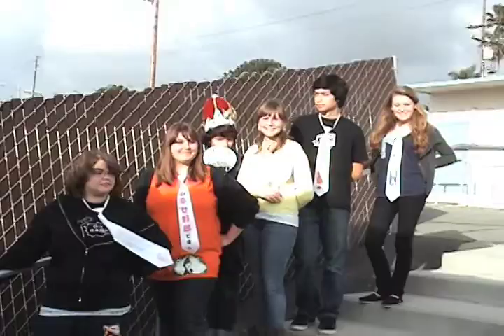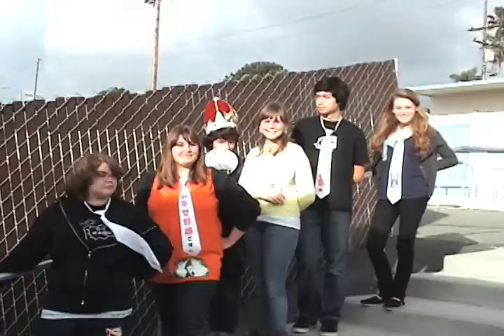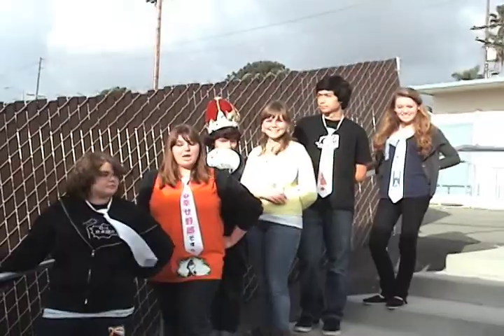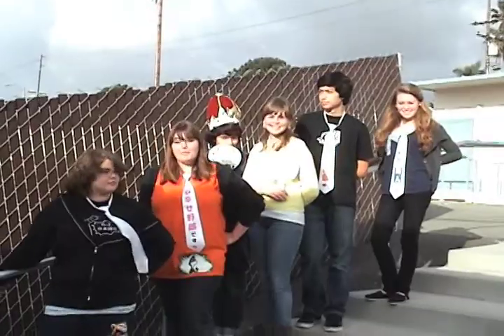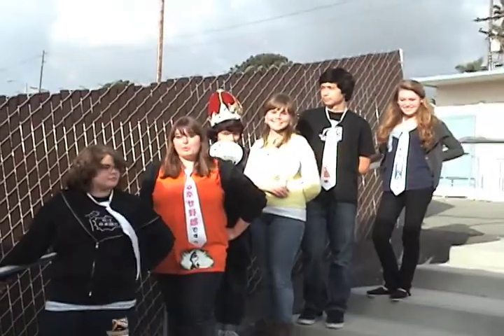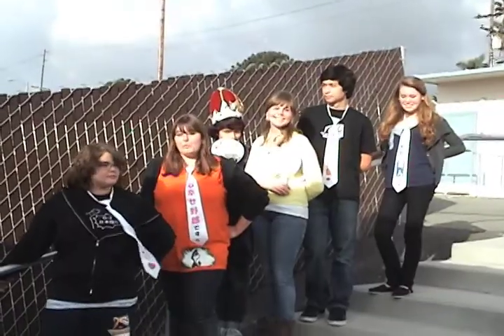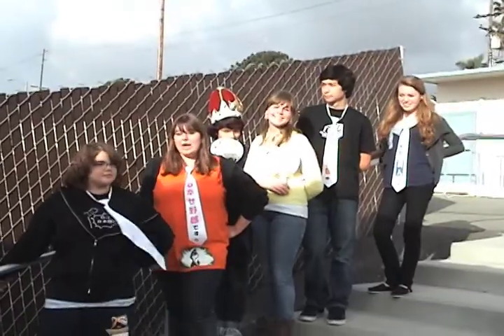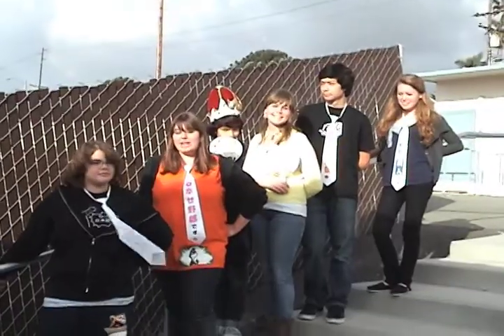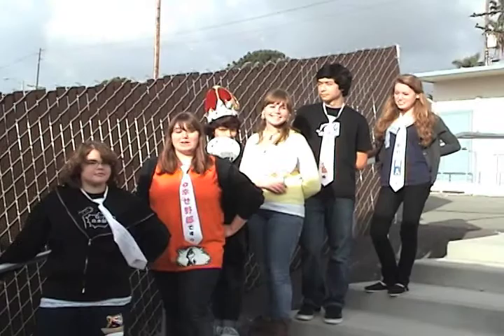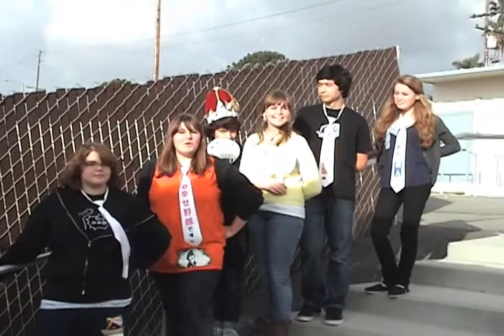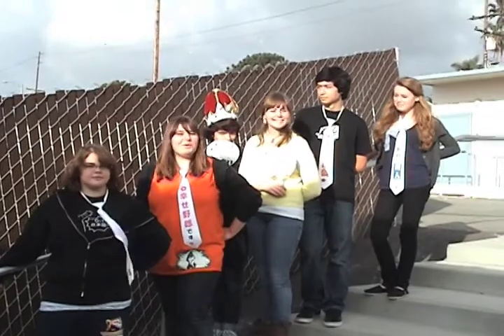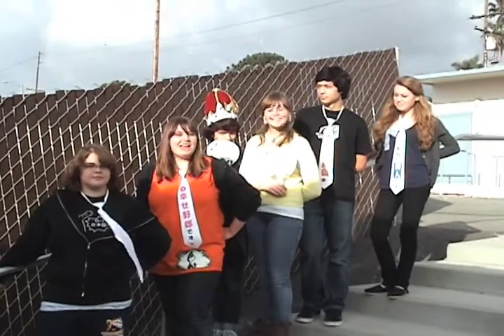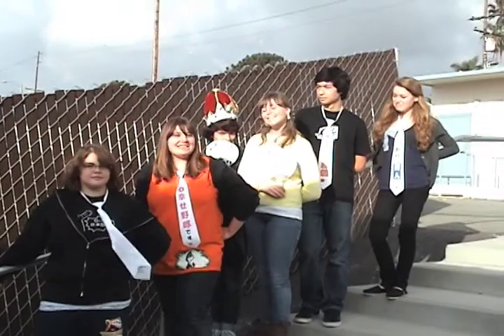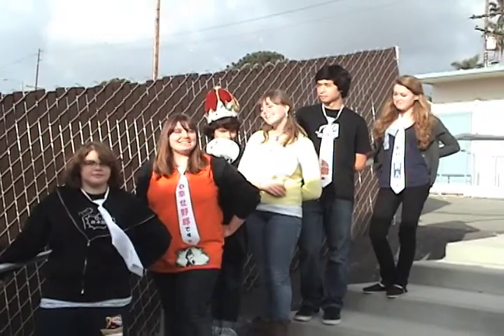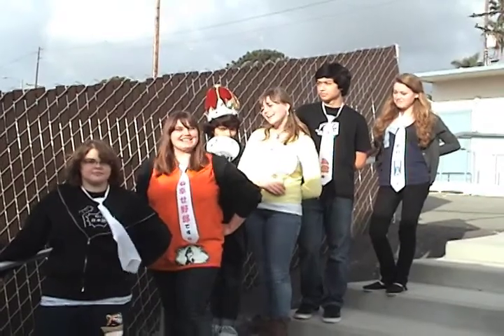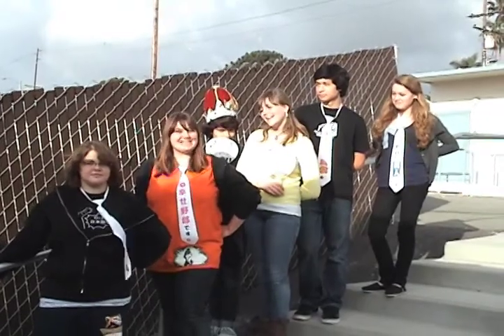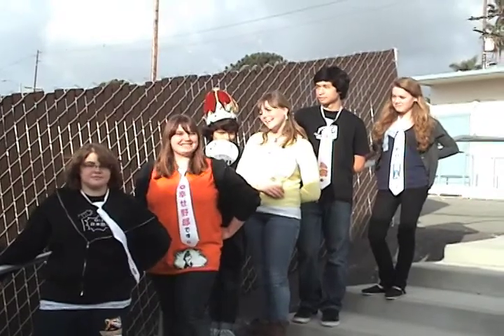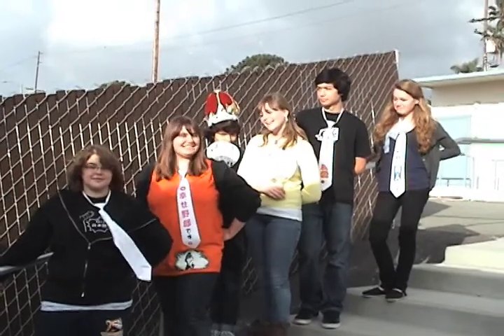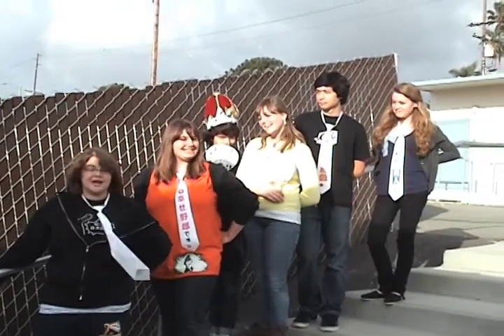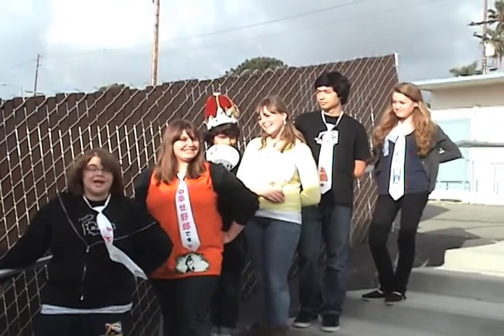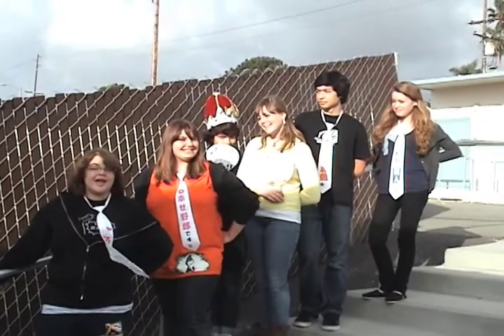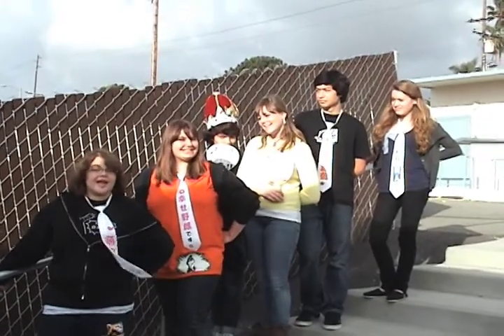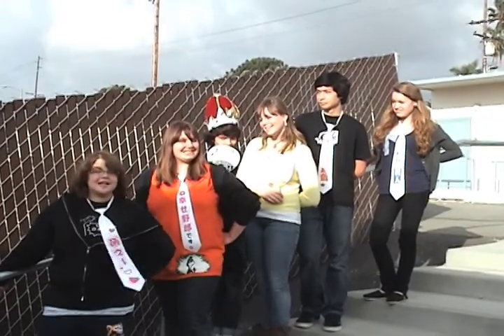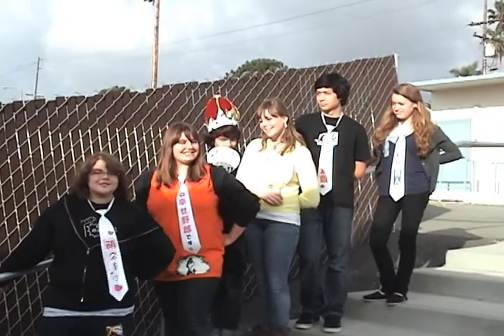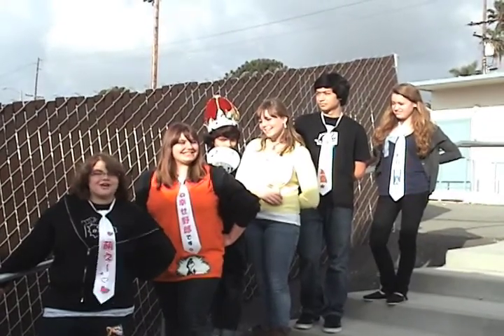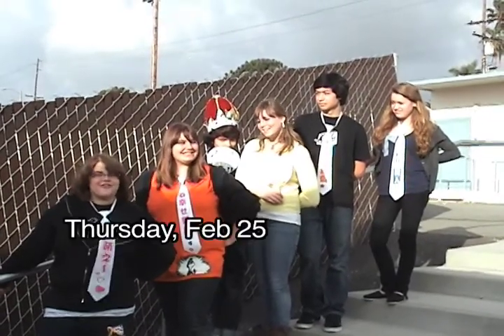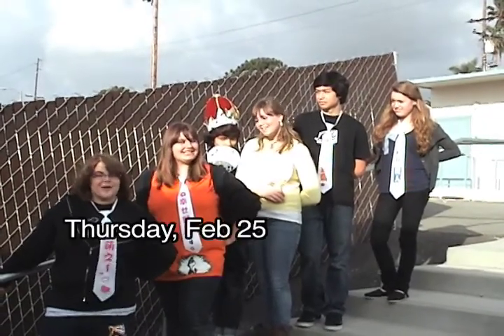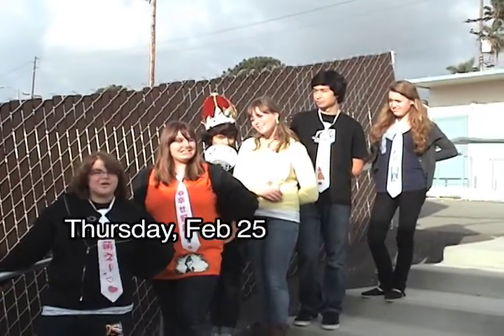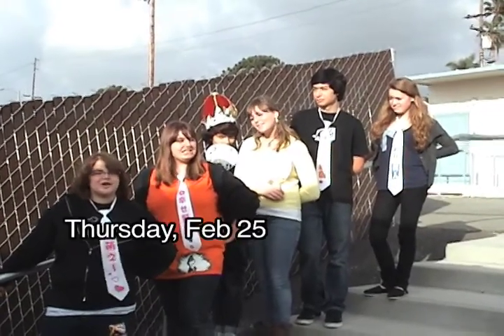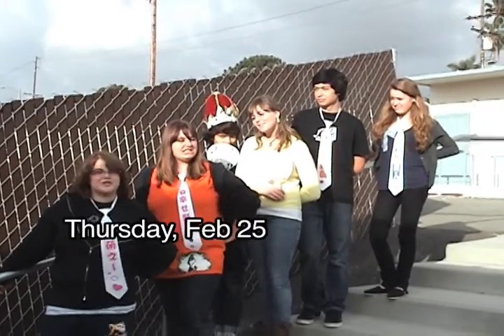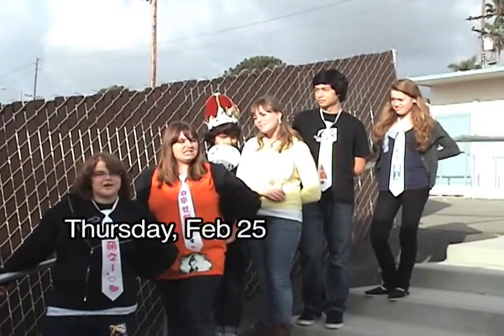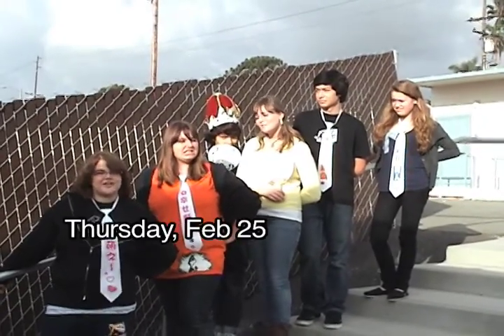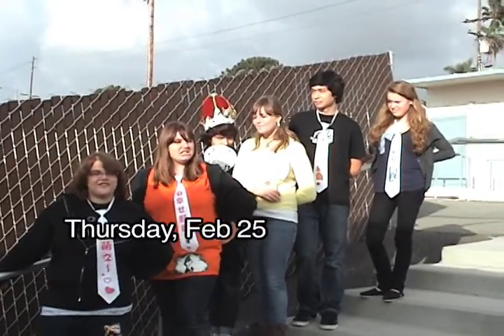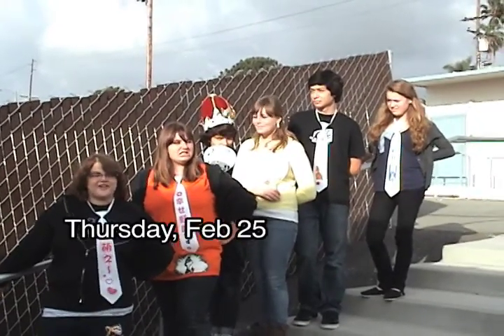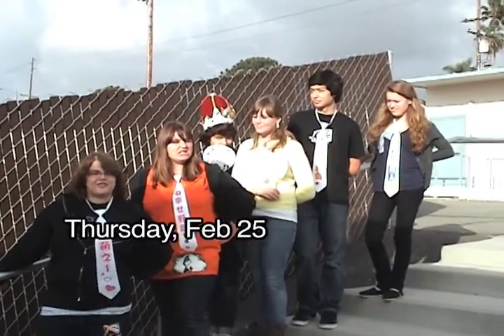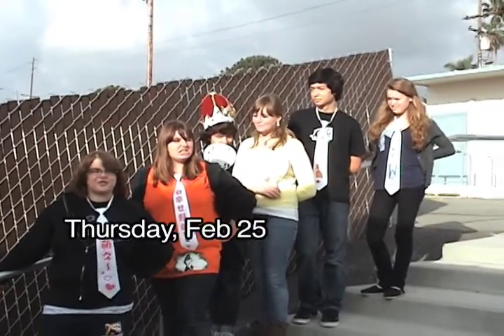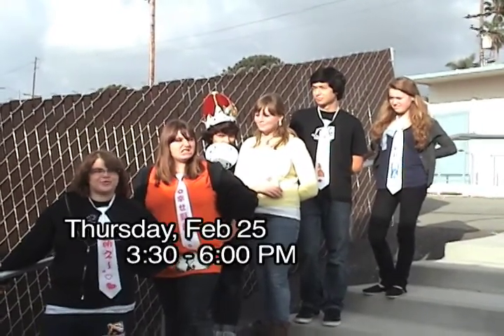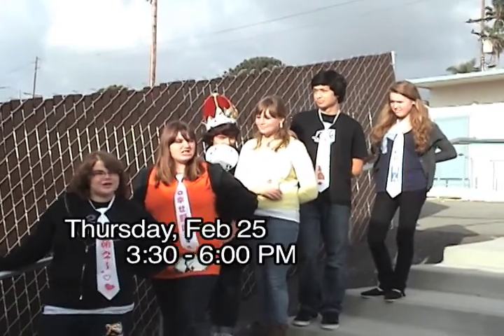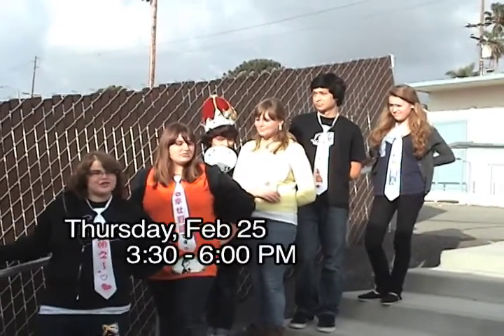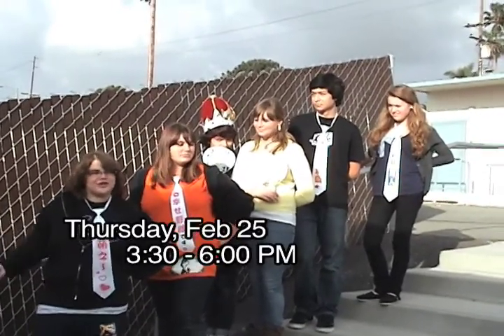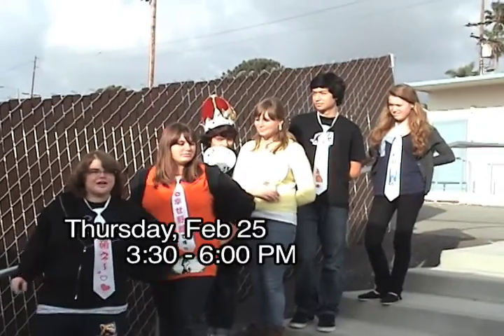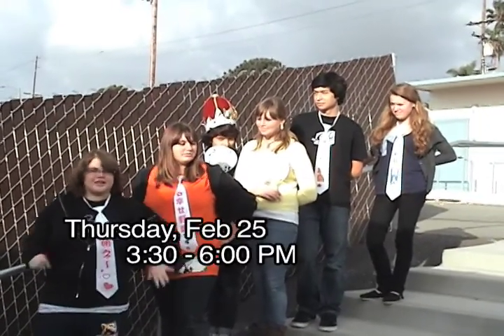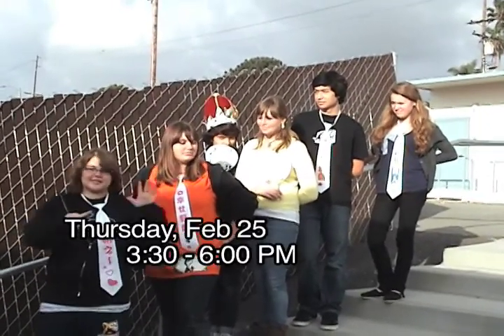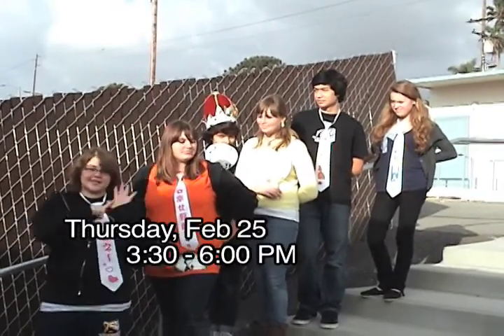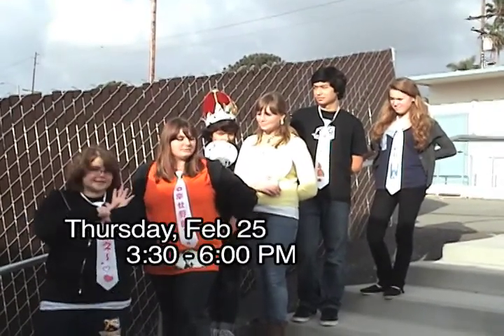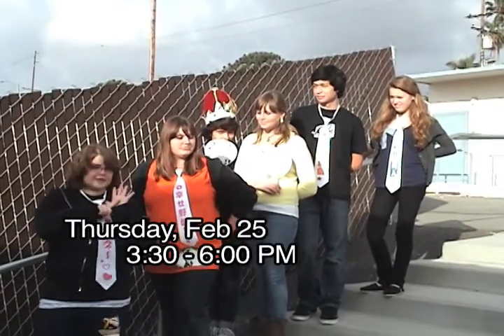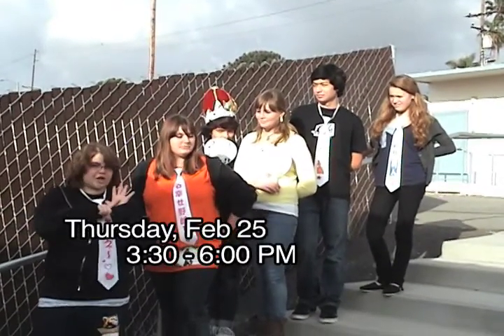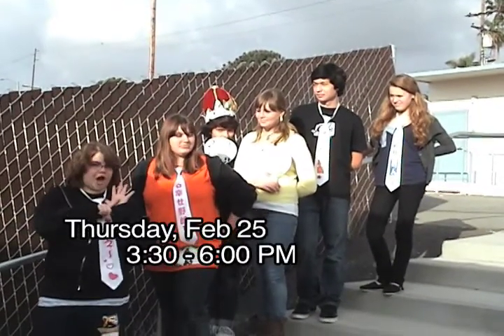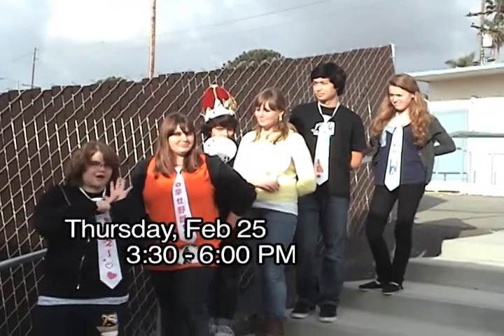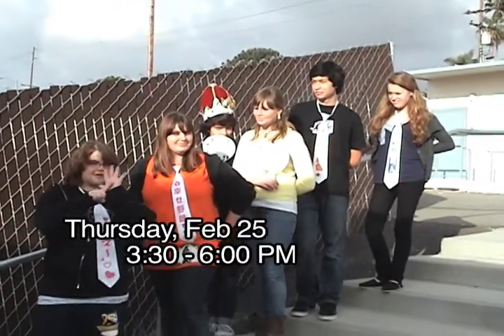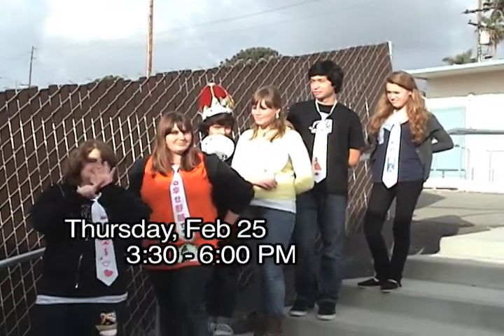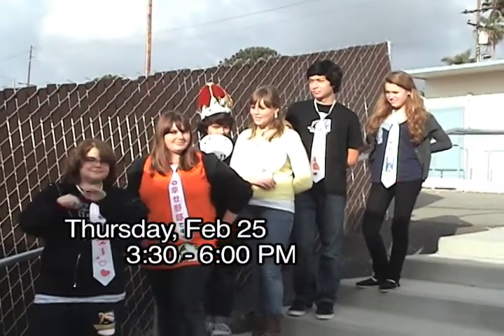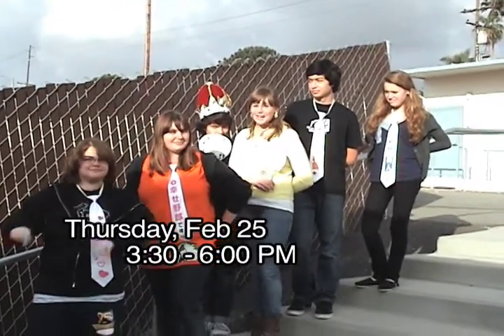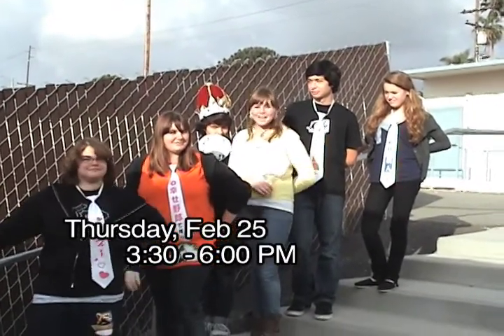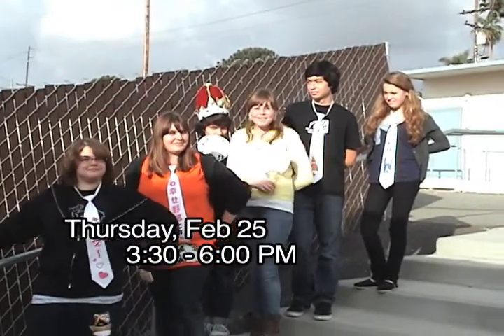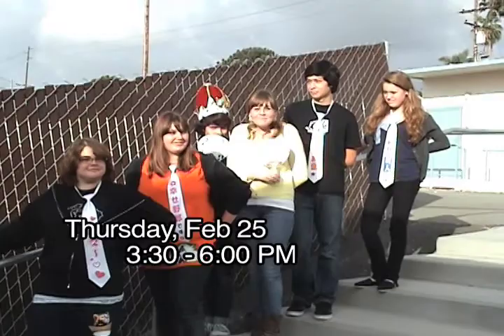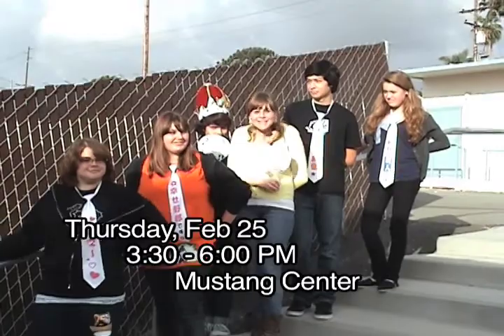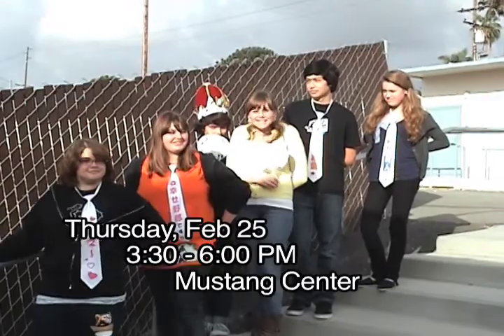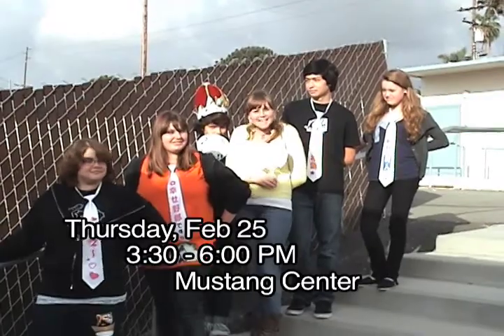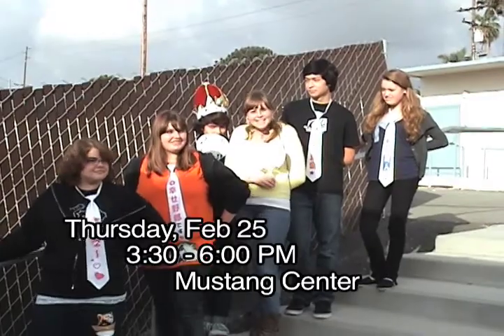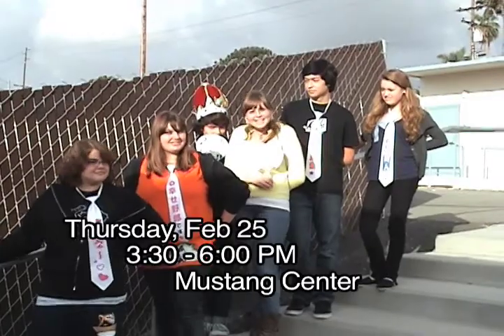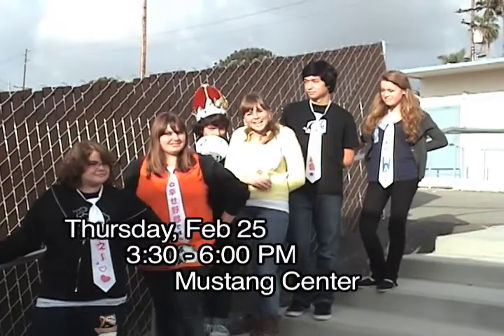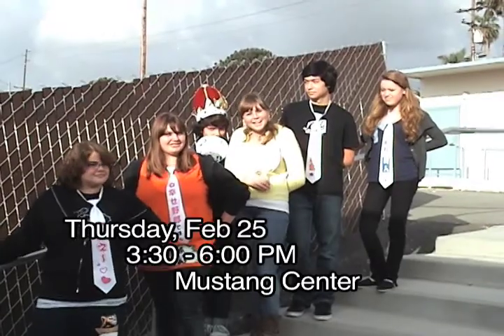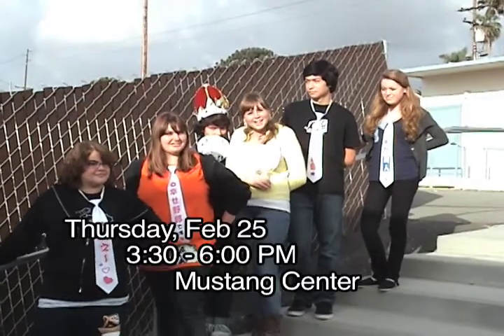But wait, when is this? It's on February 25th, 3:30 to 6 o'clock, in the Mustang Center!